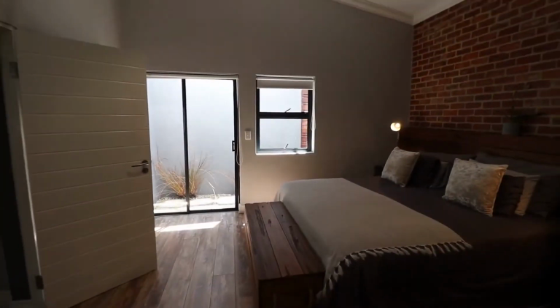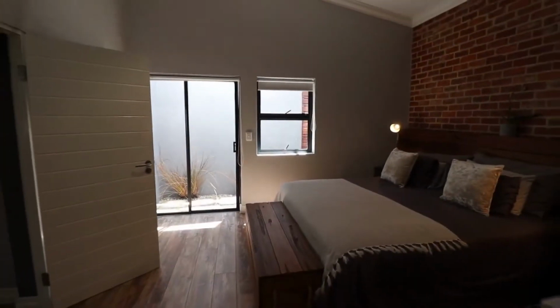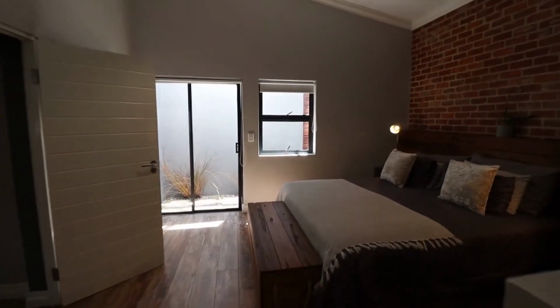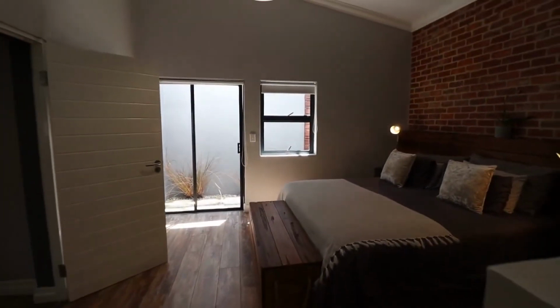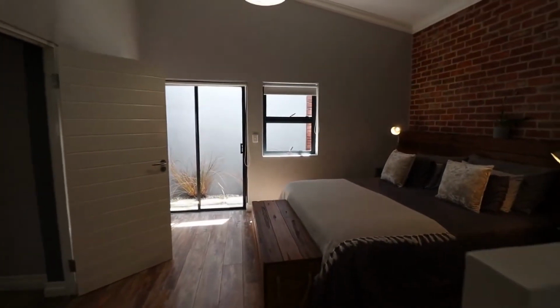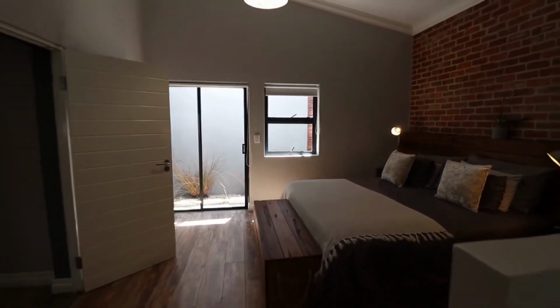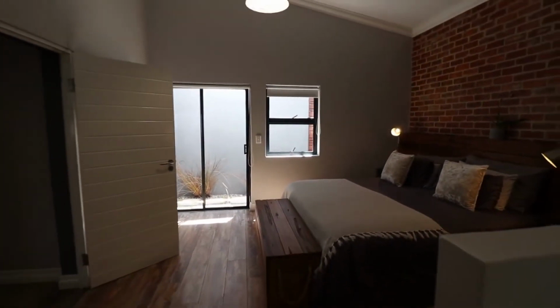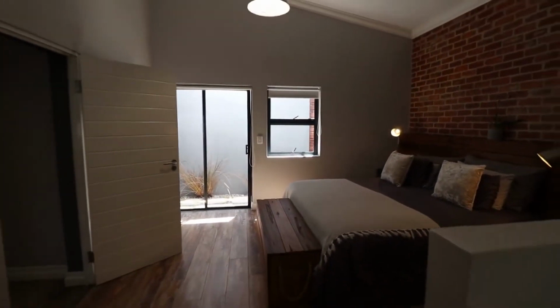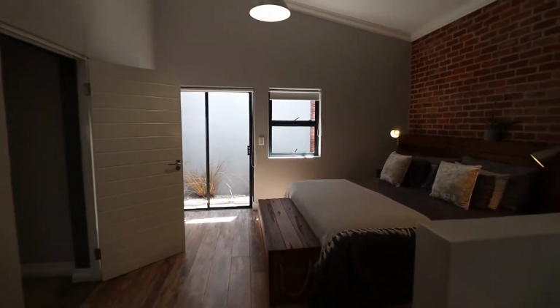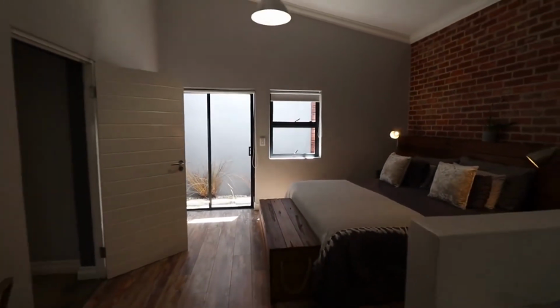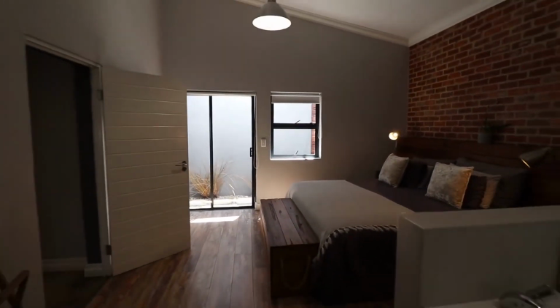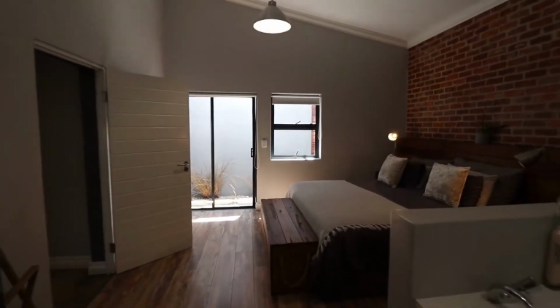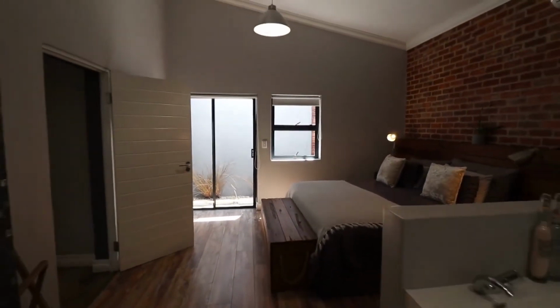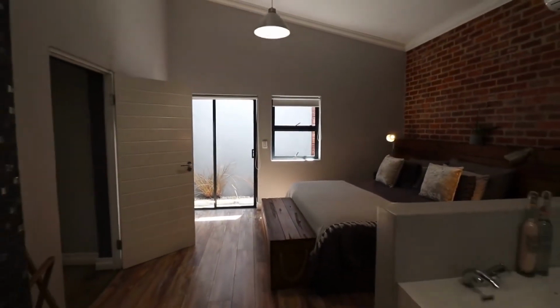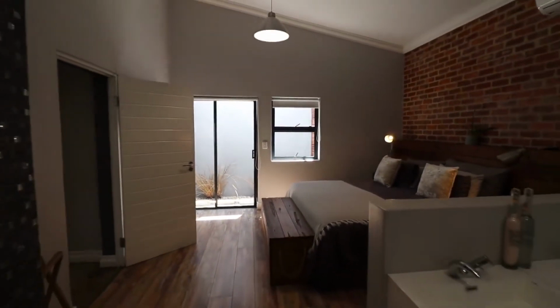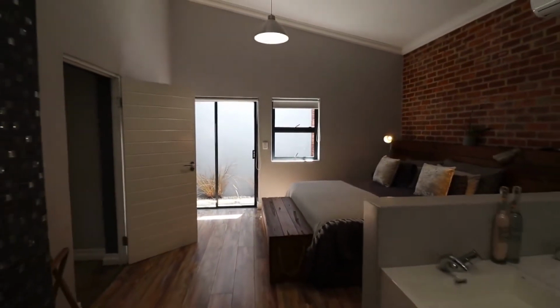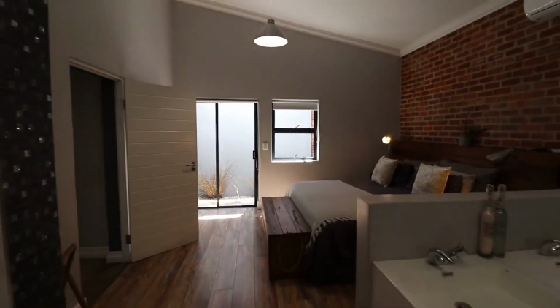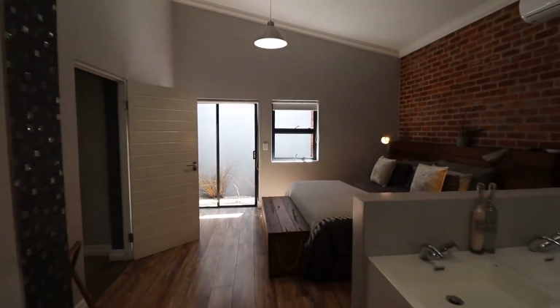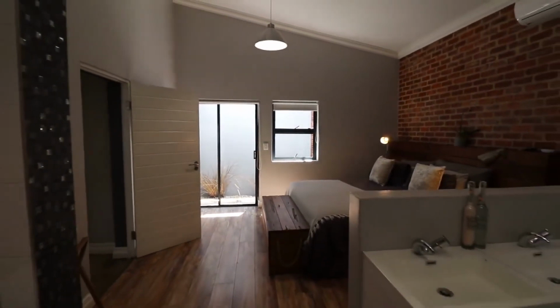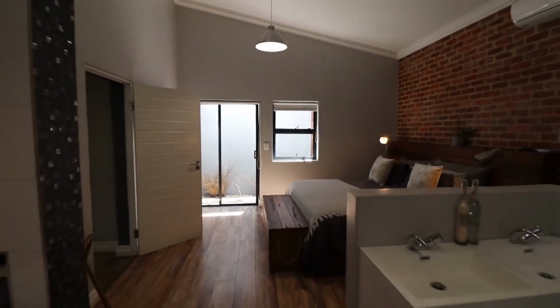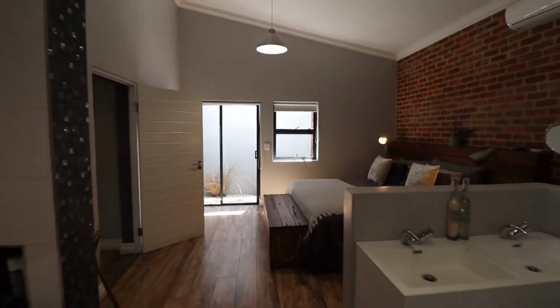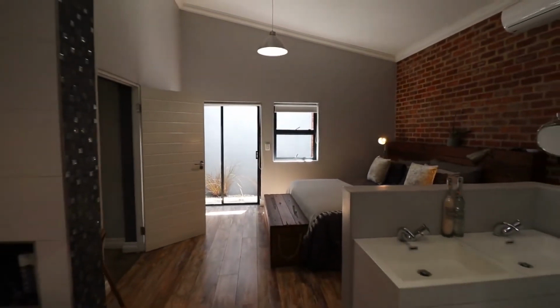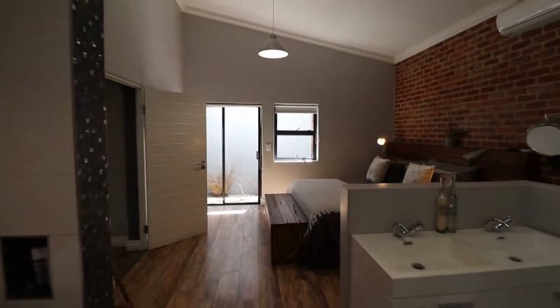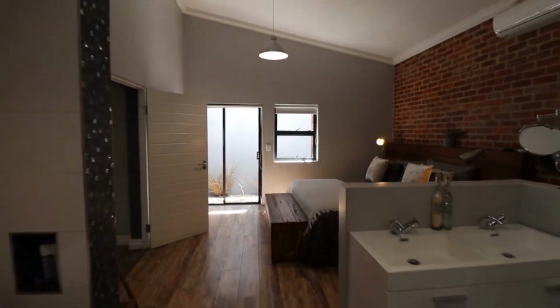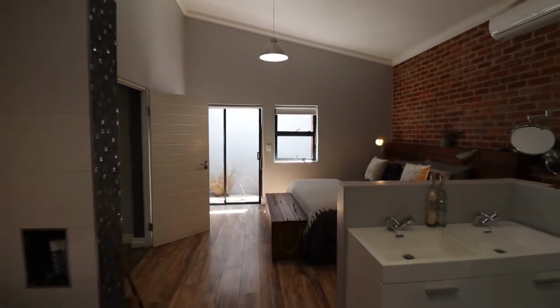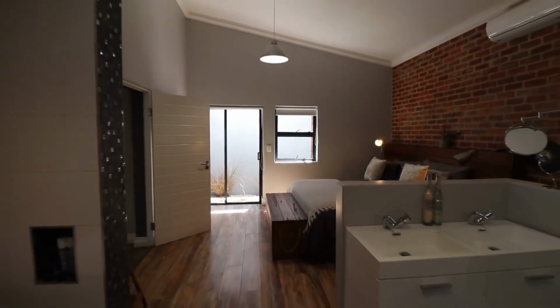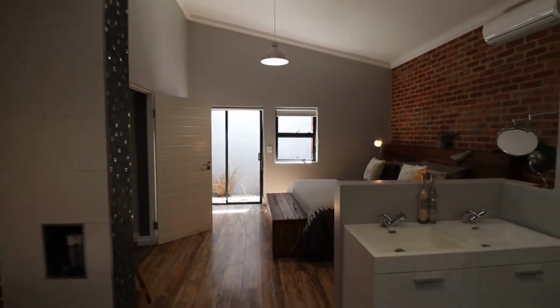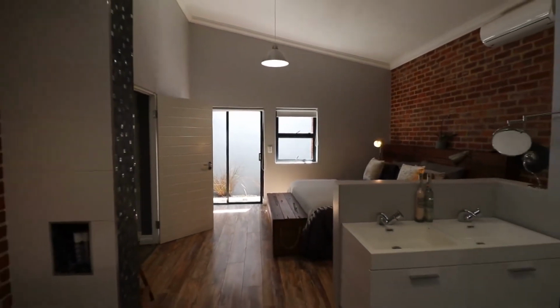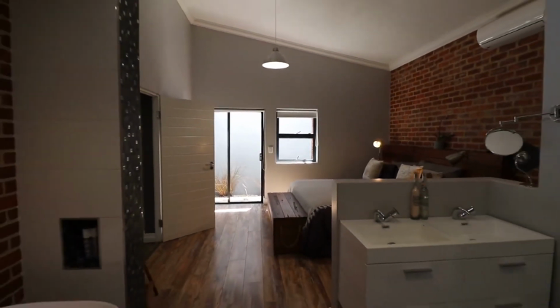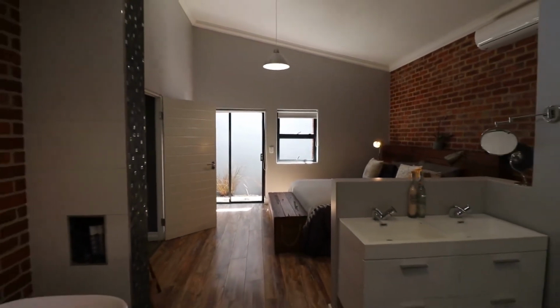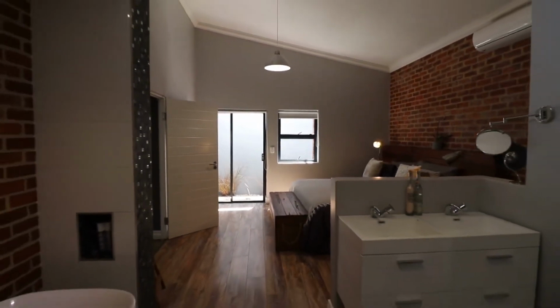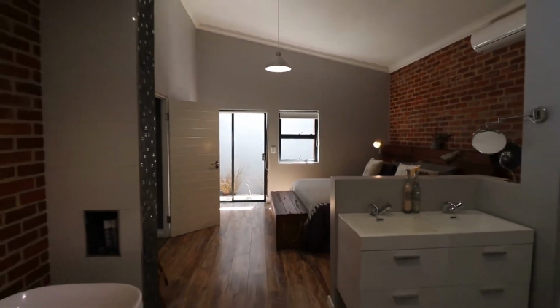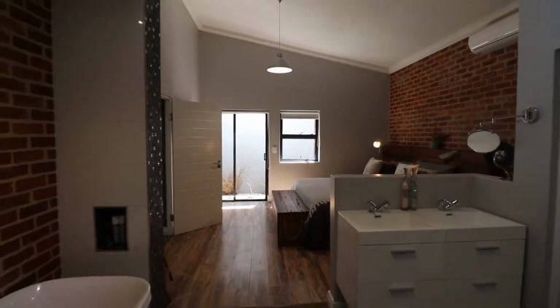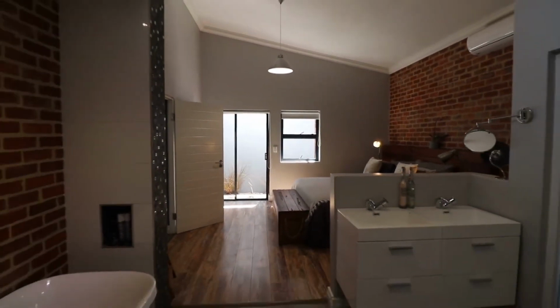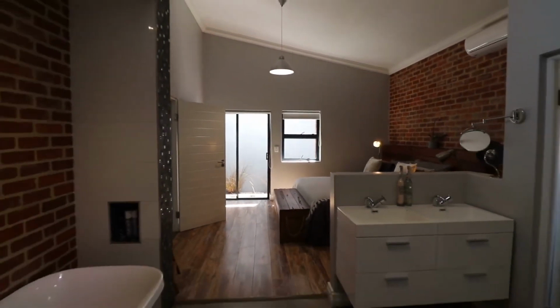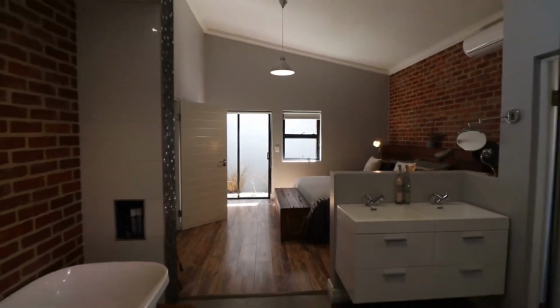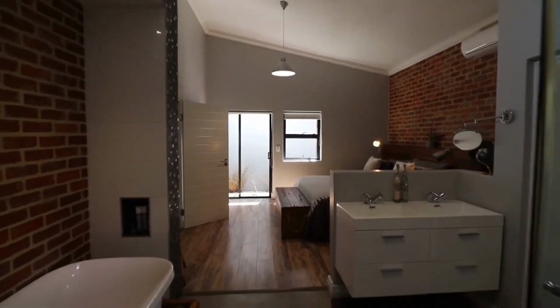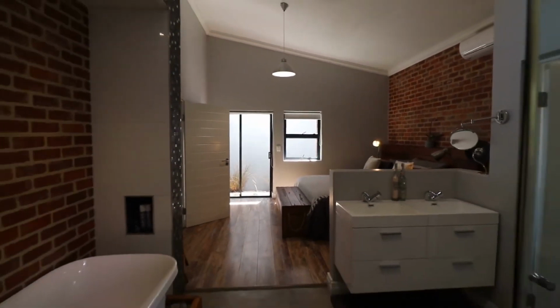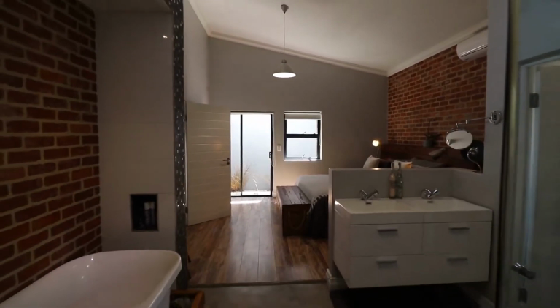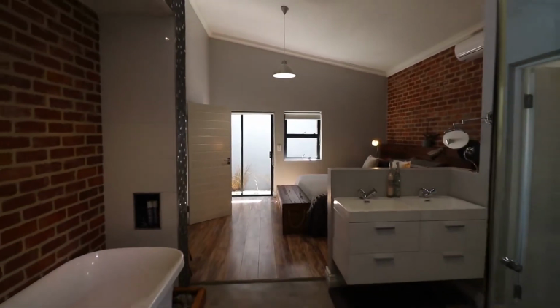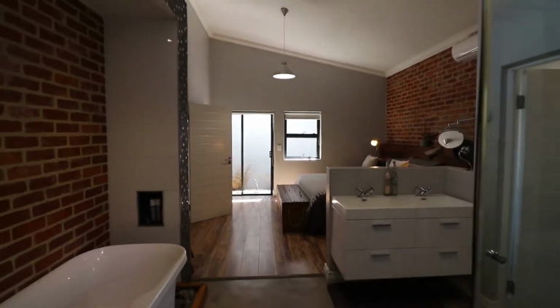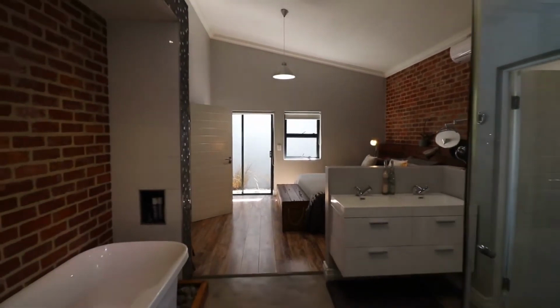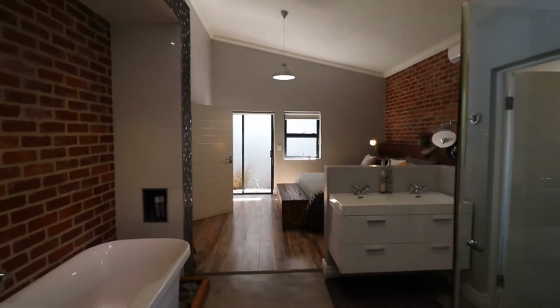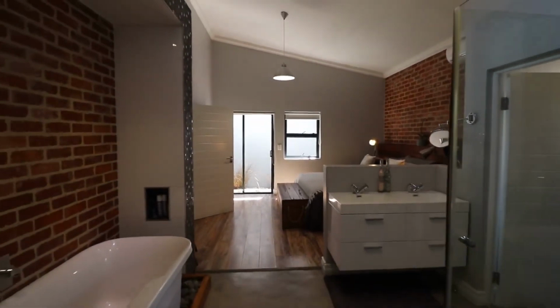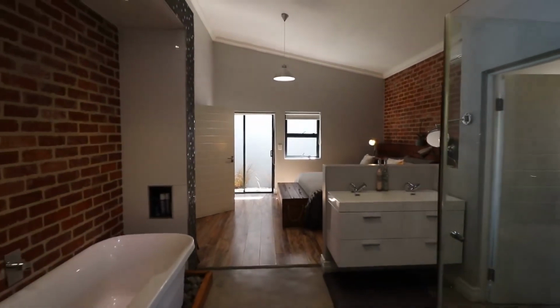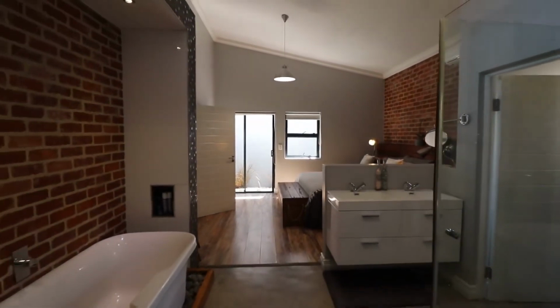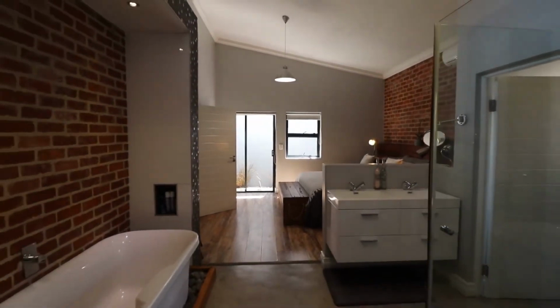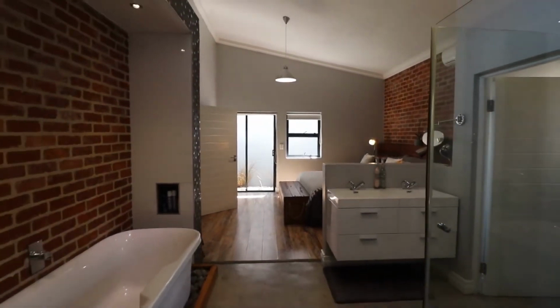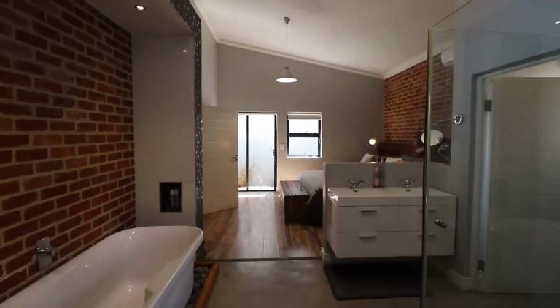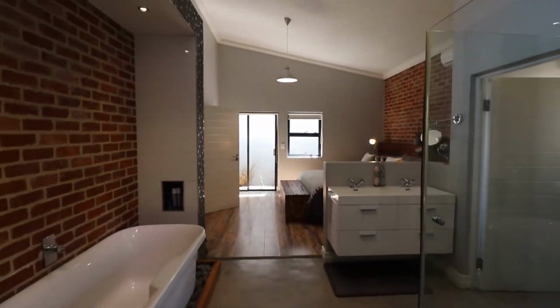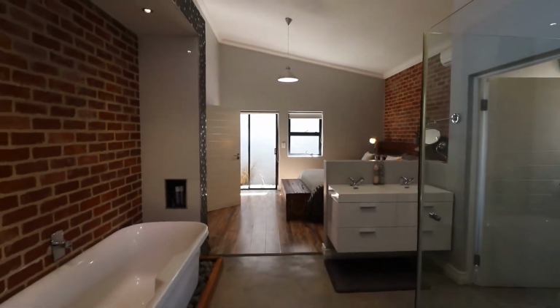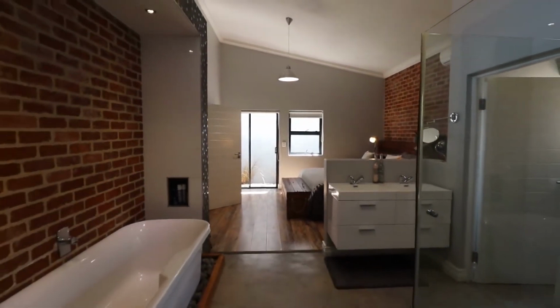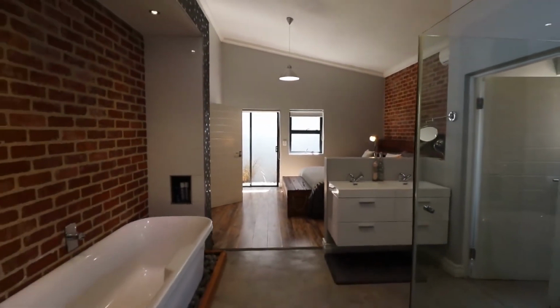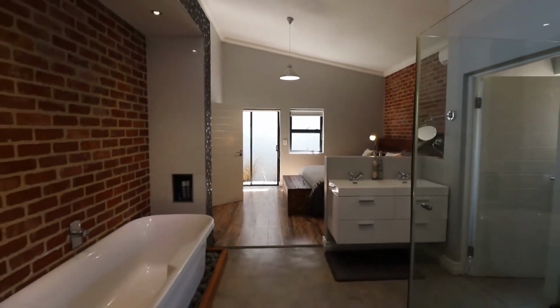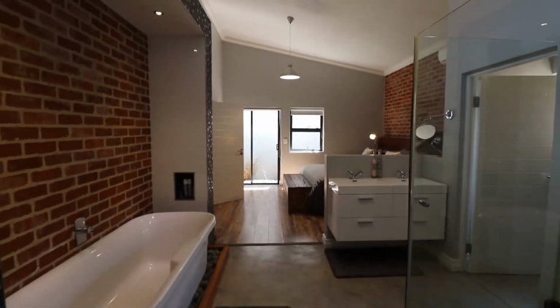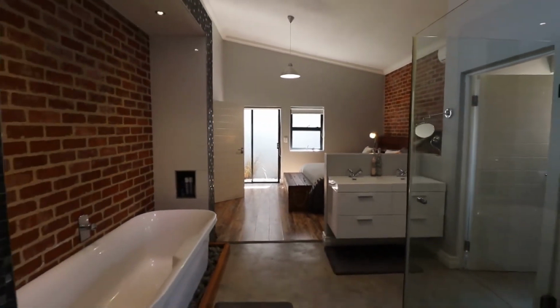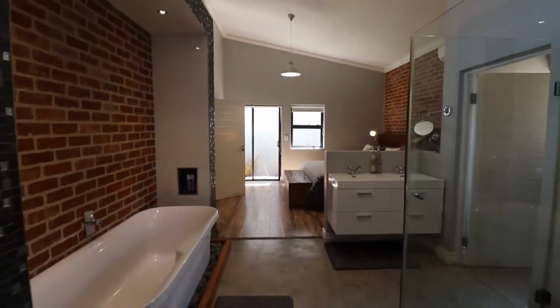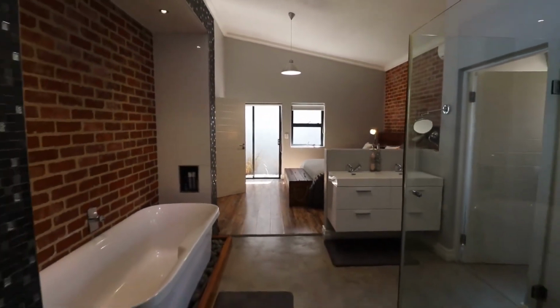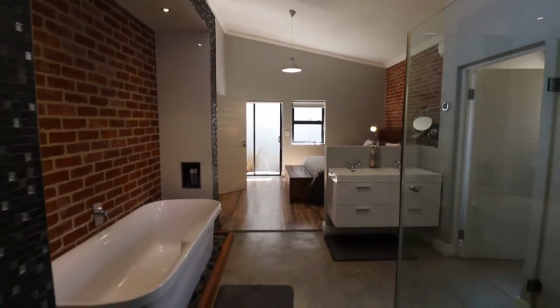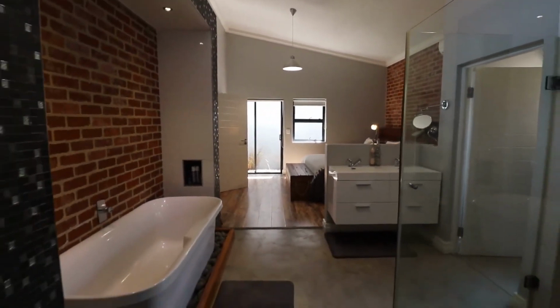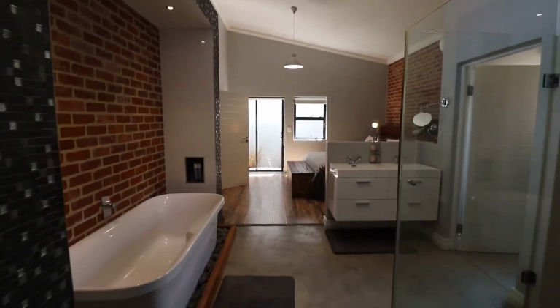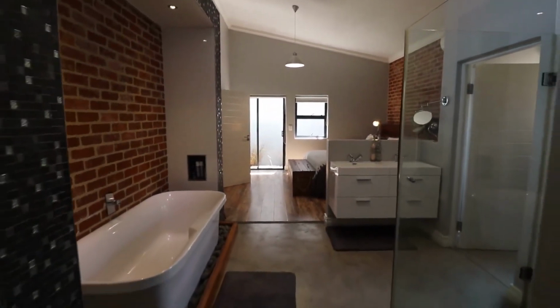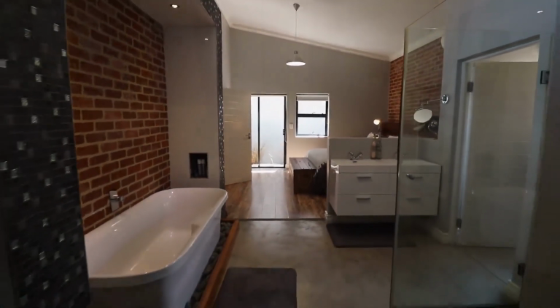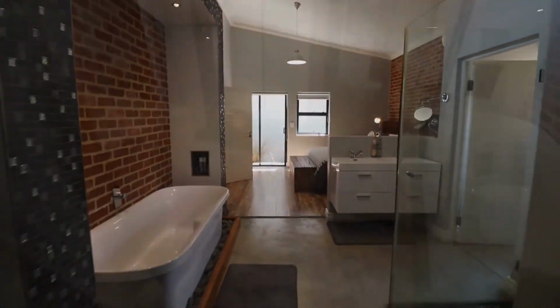The main bedroom suite includes an open-plan bathroom, walk-in built-in cupboard, and for the adventurous, an external shower.